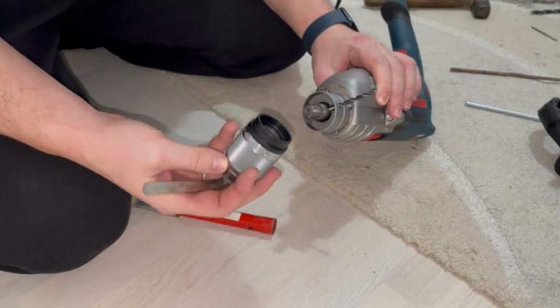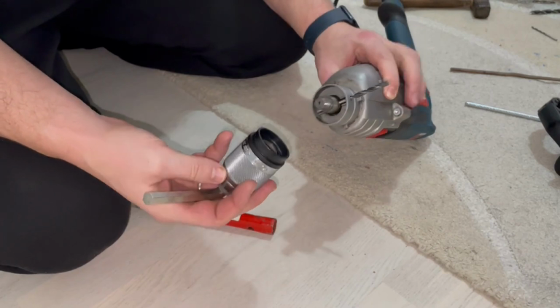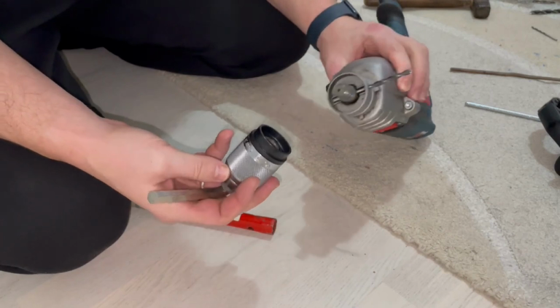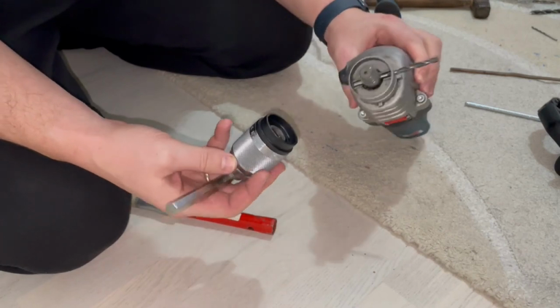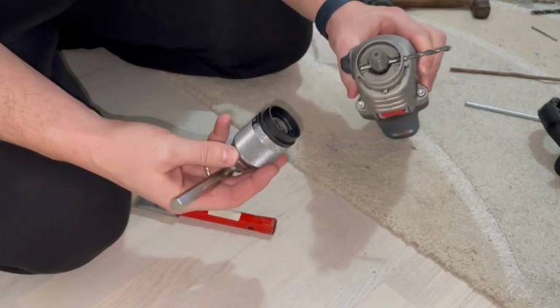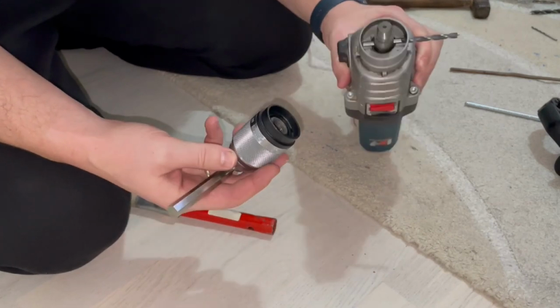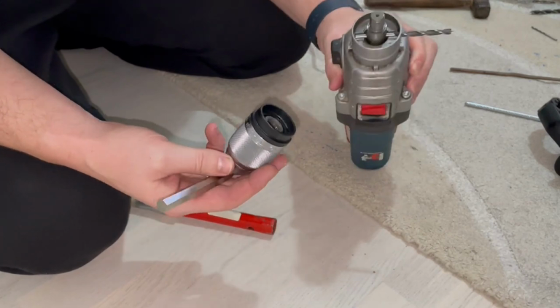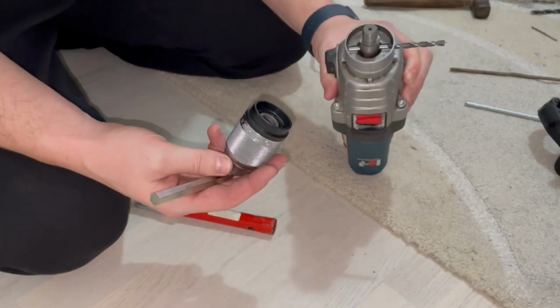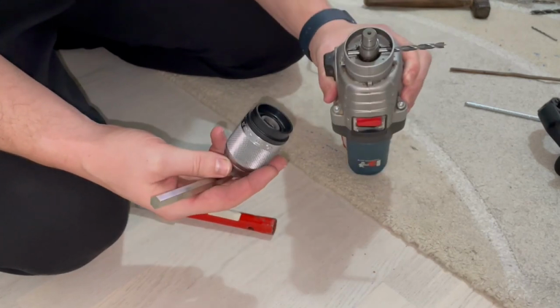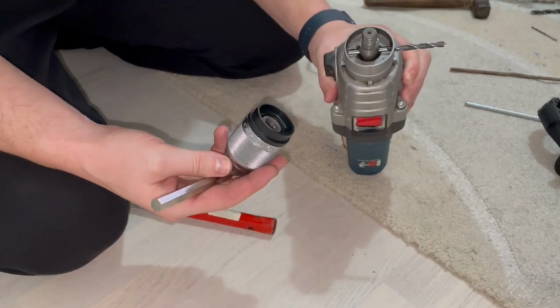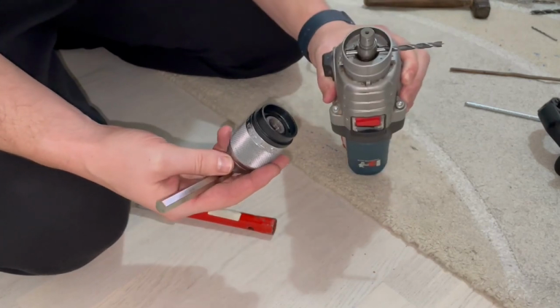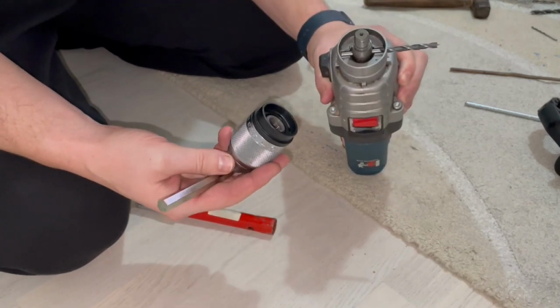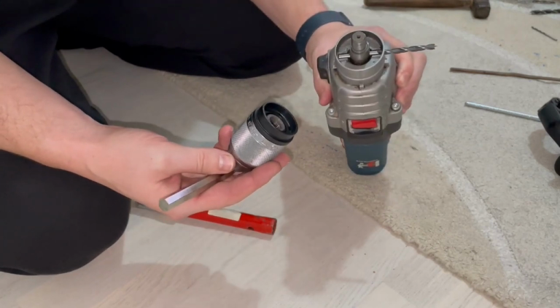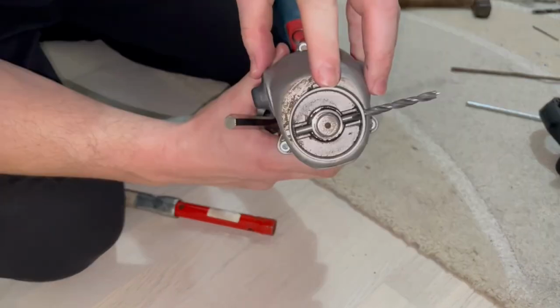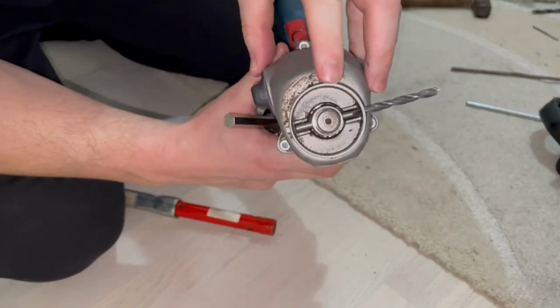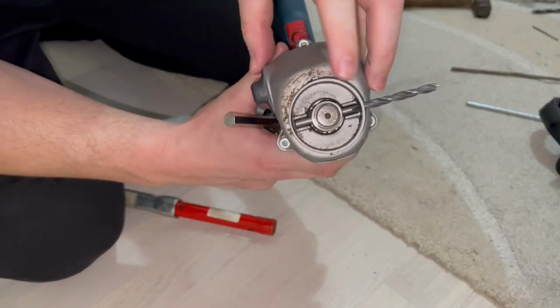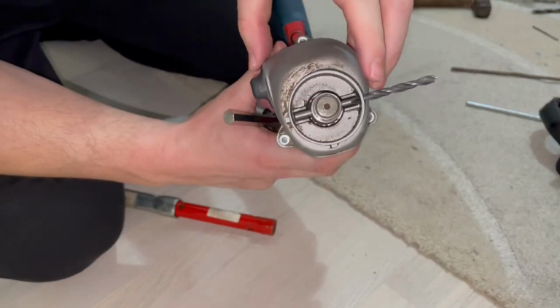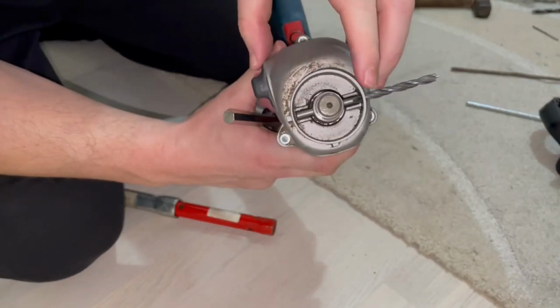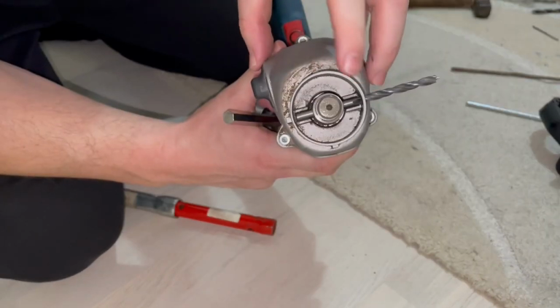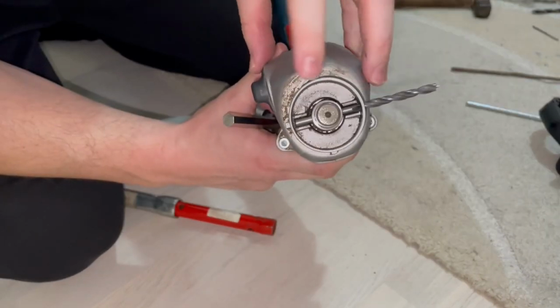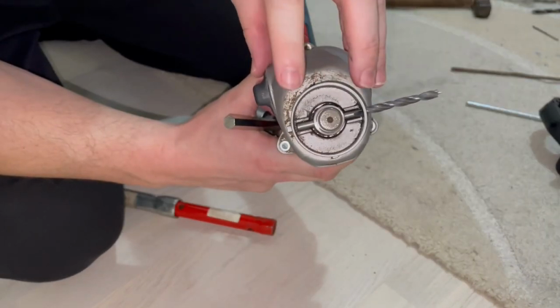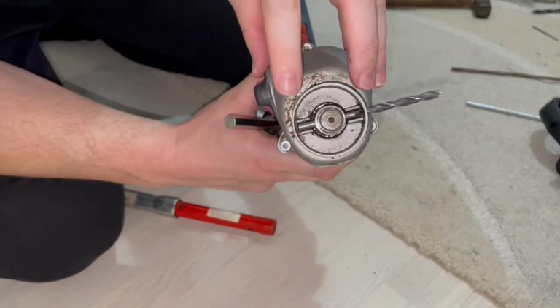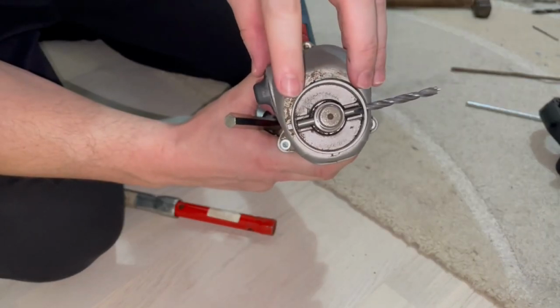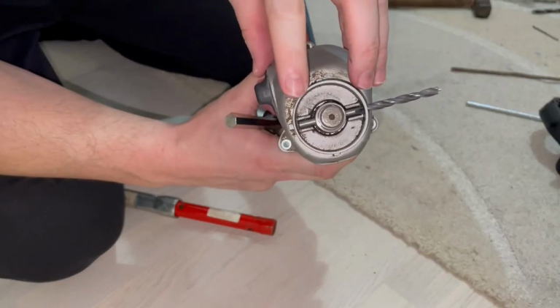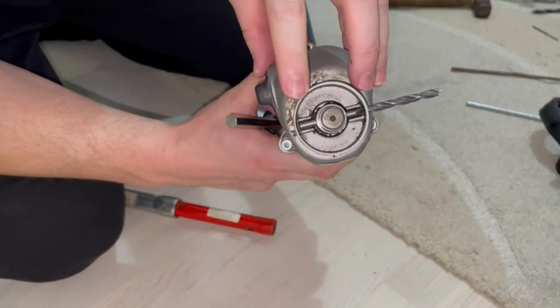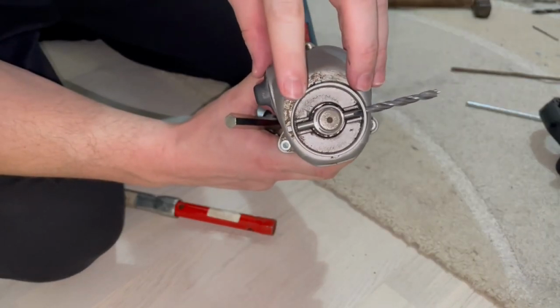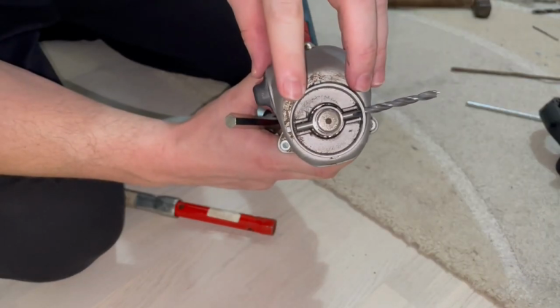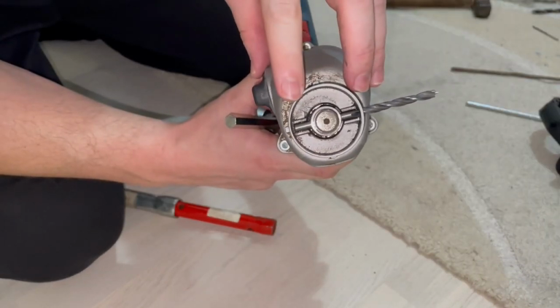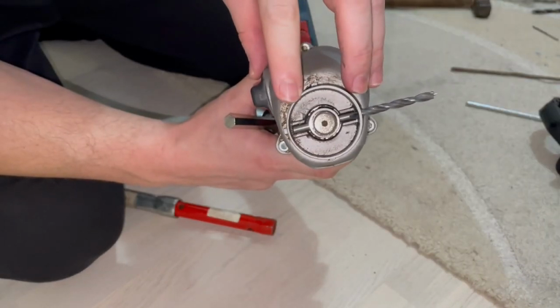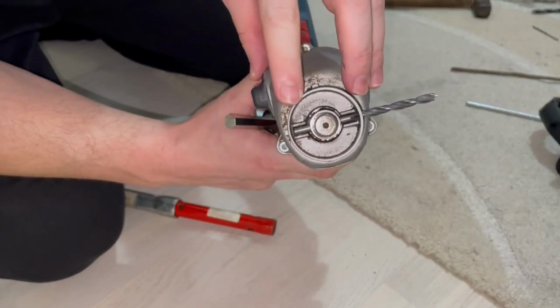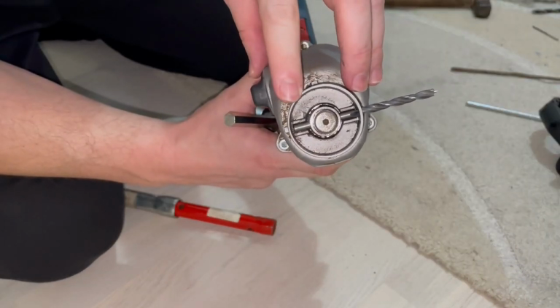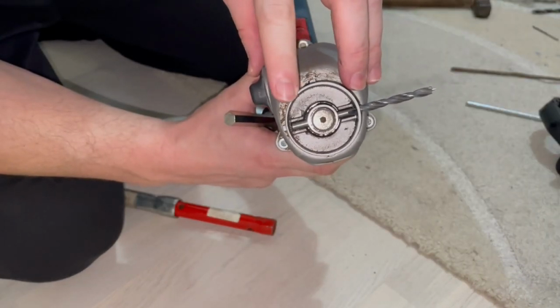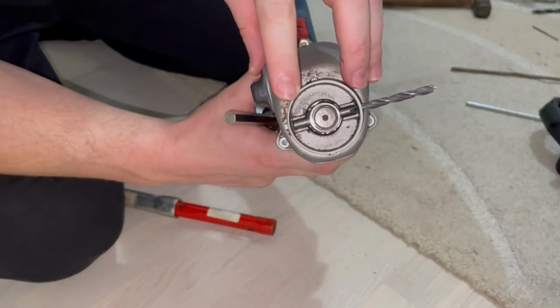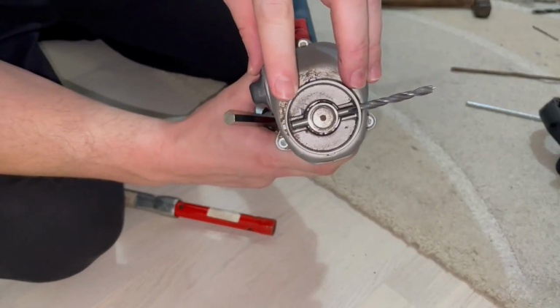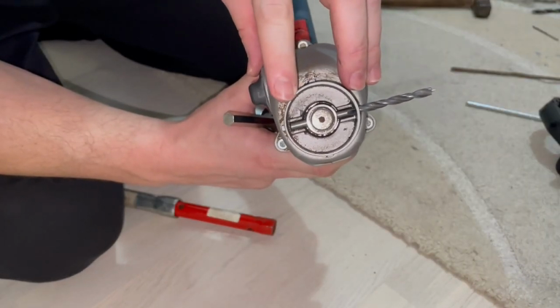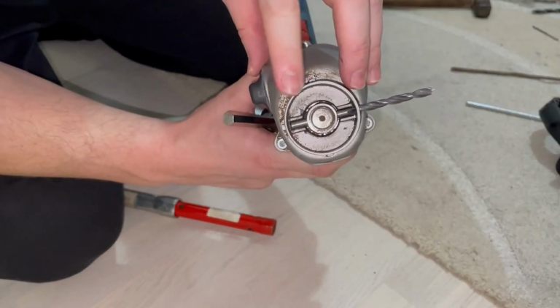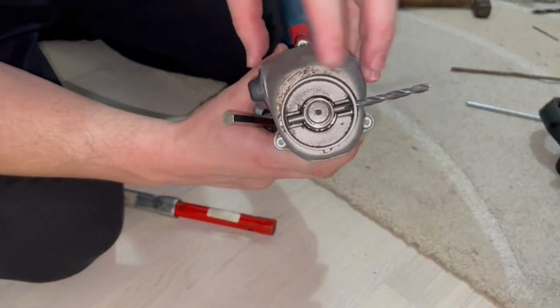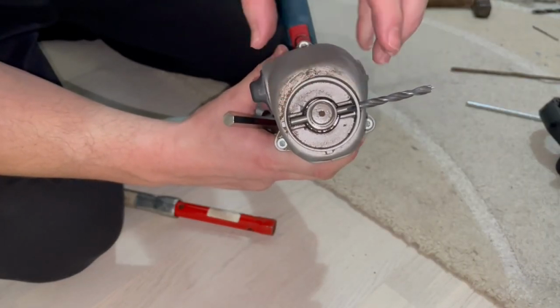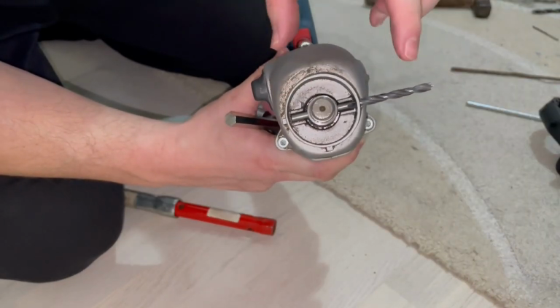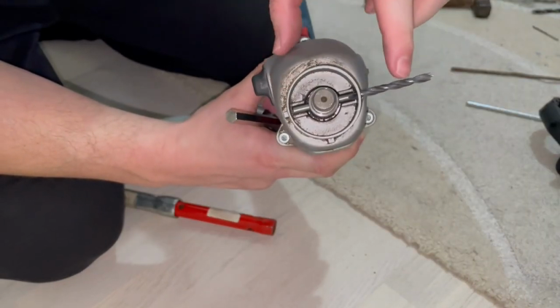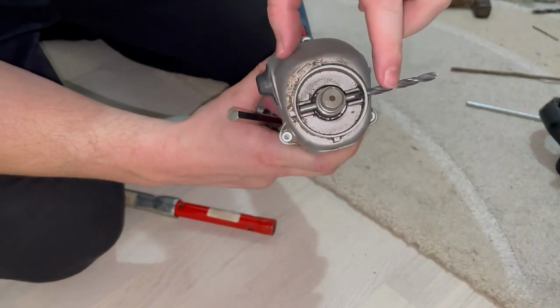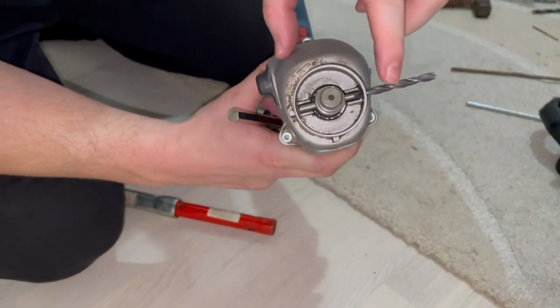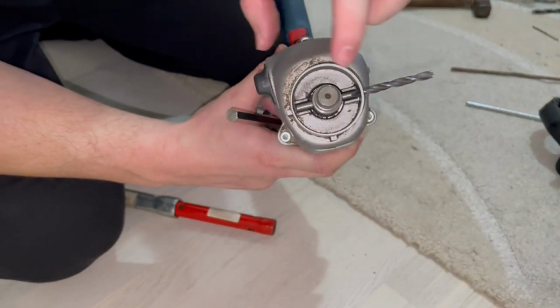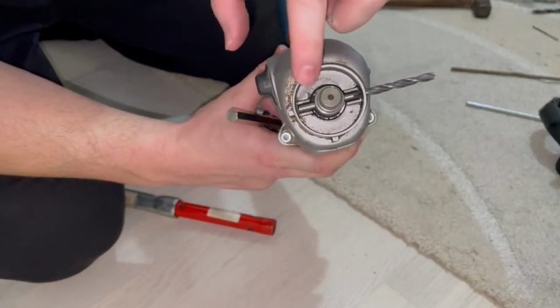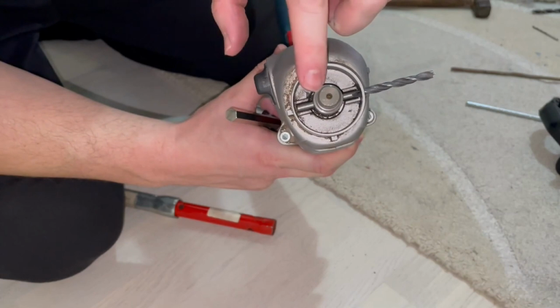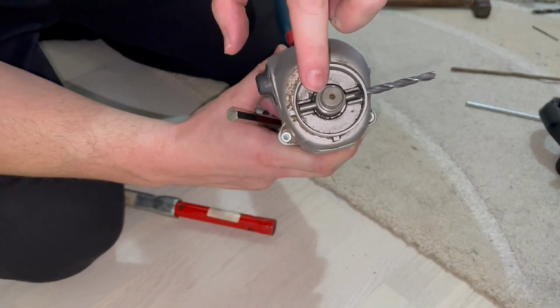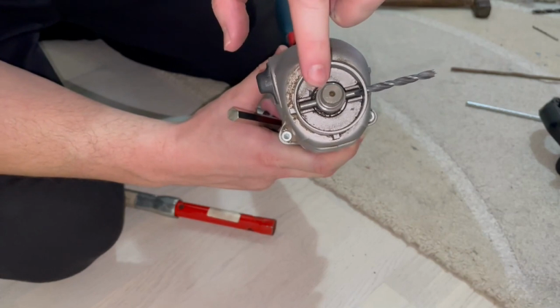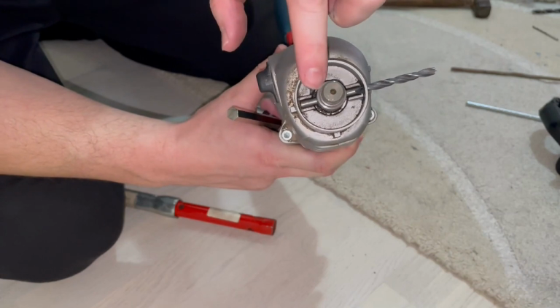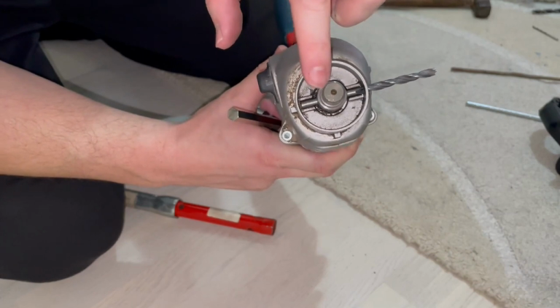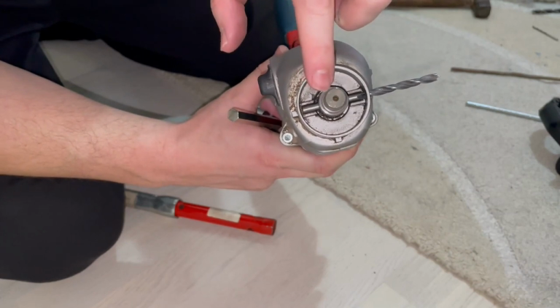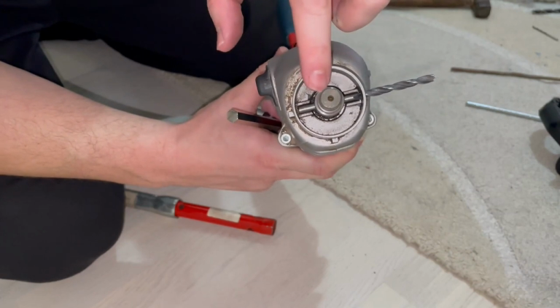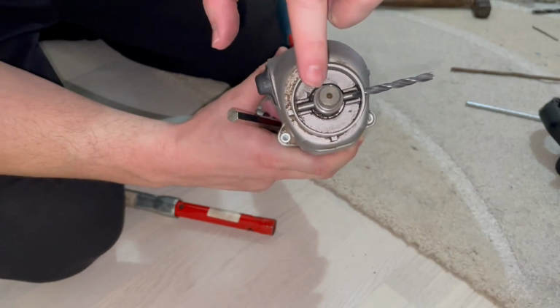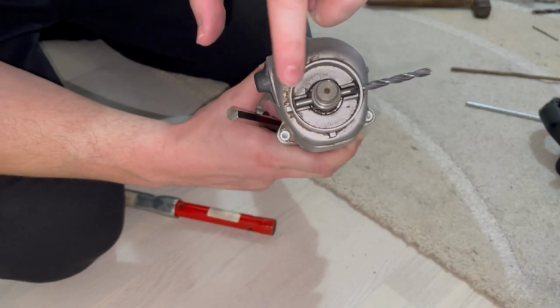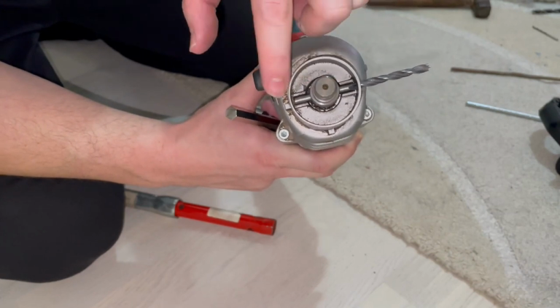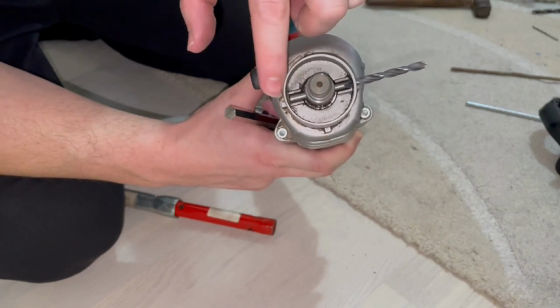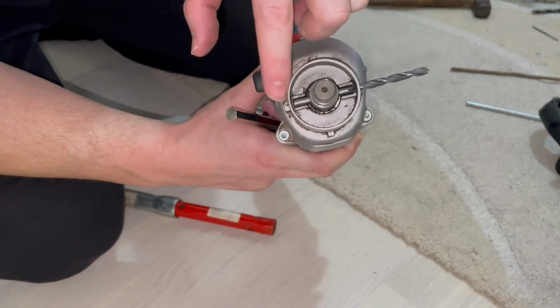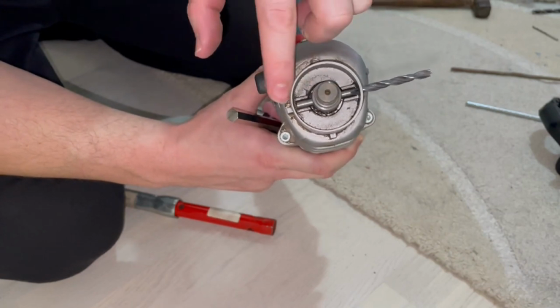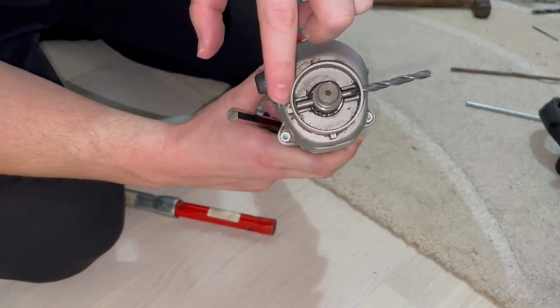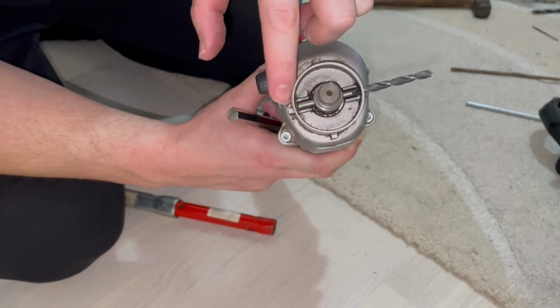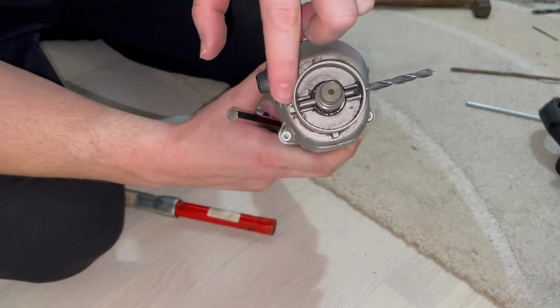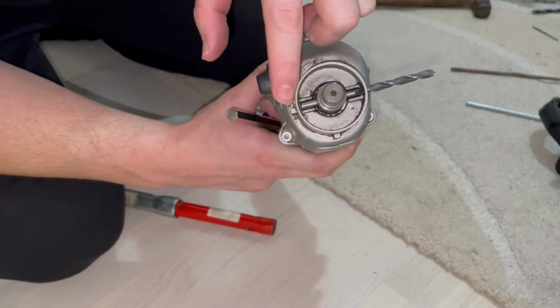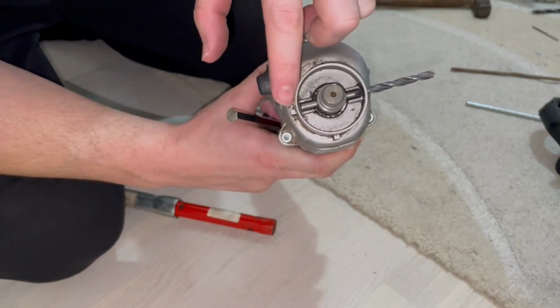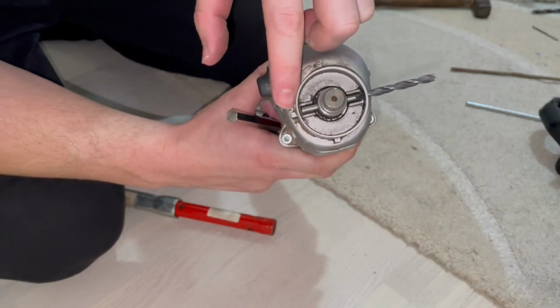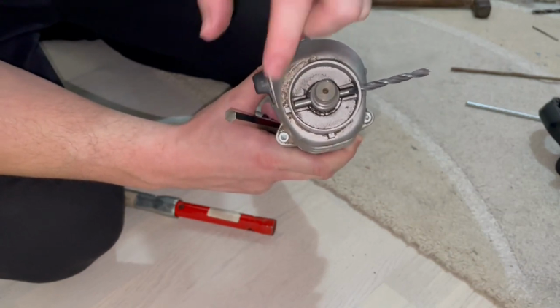See what this drill bit did — it went all the way through the shaft to the other side.